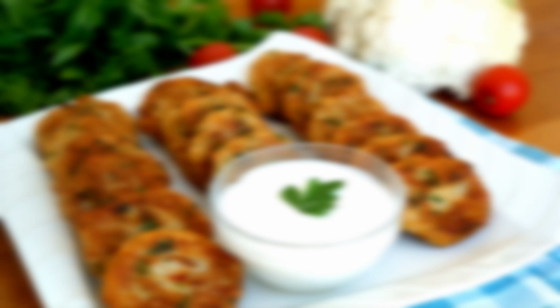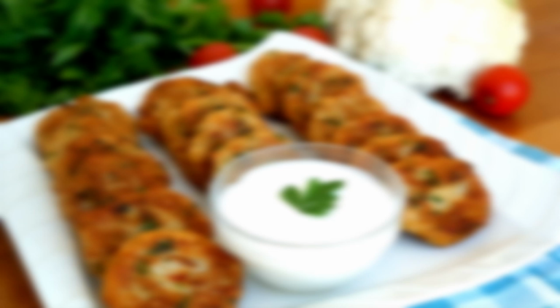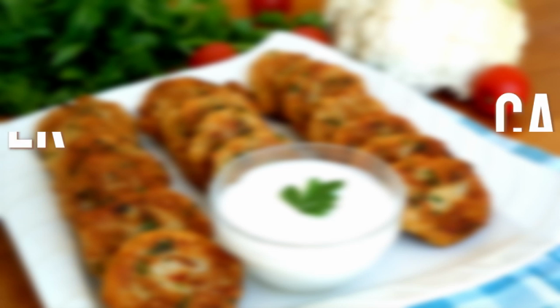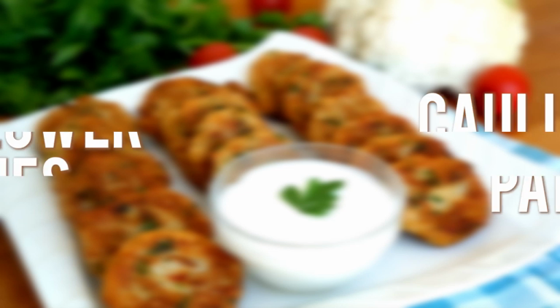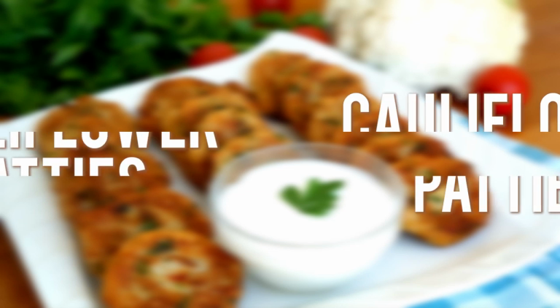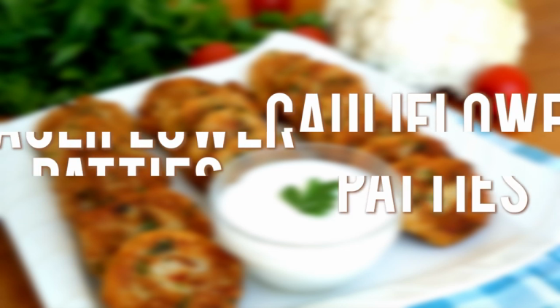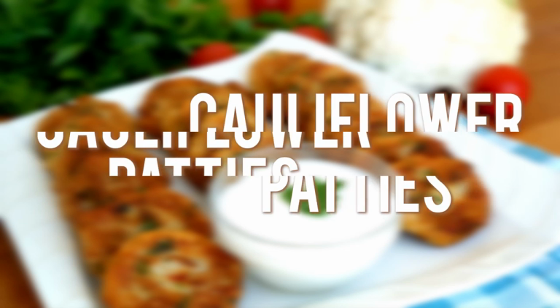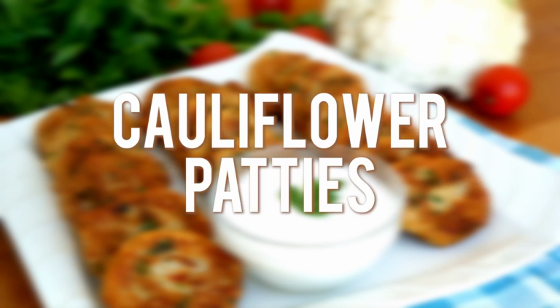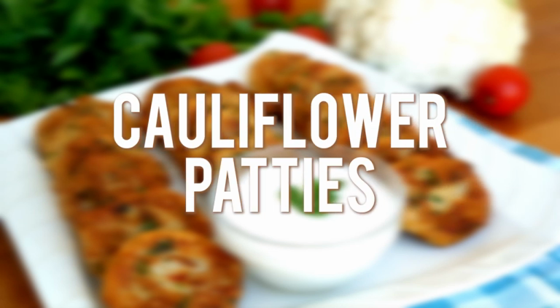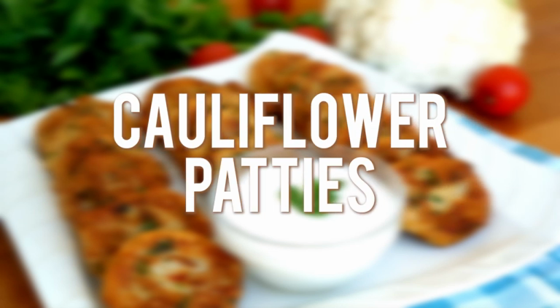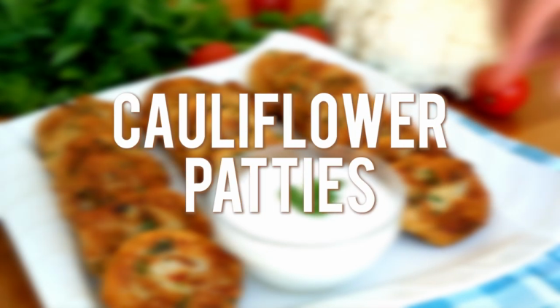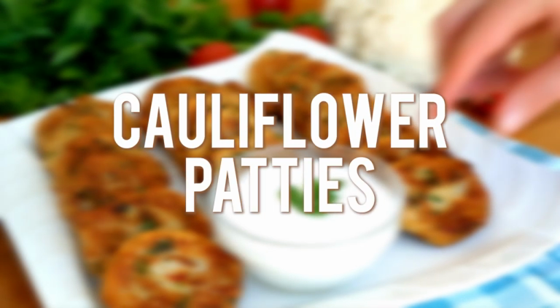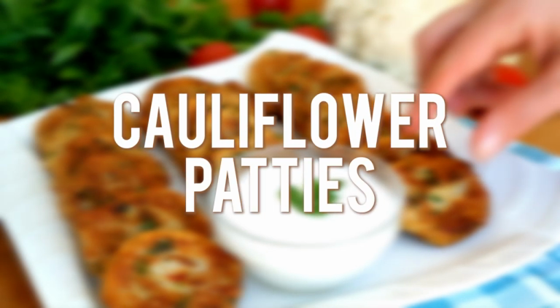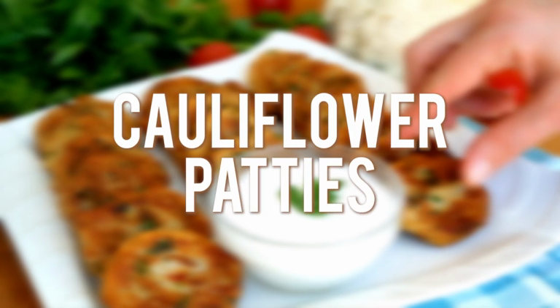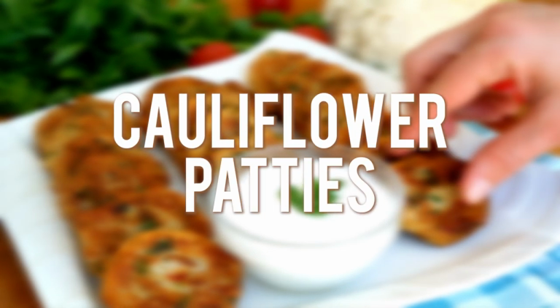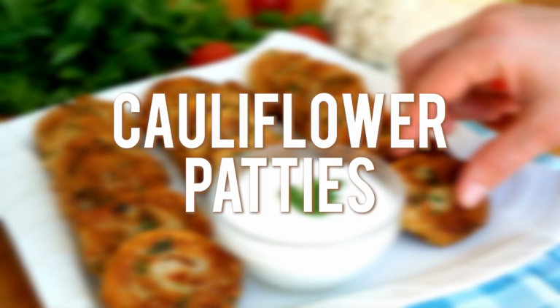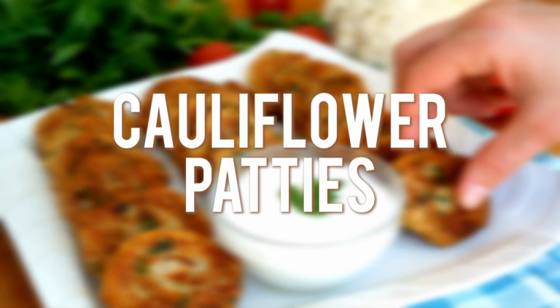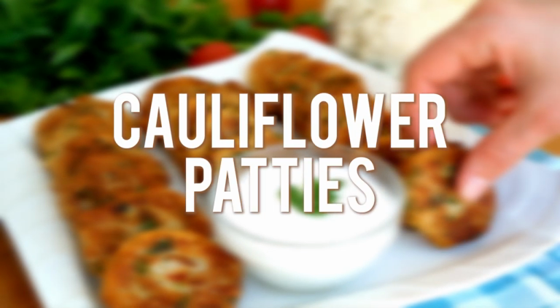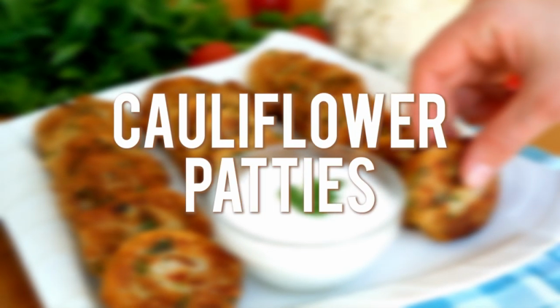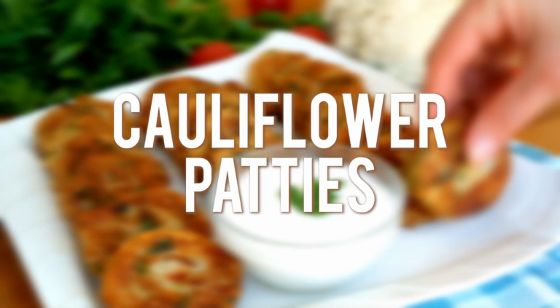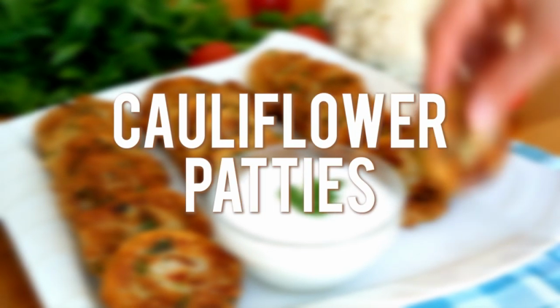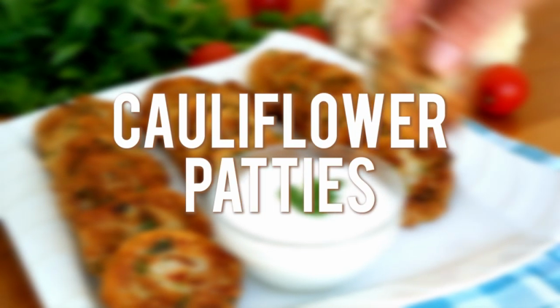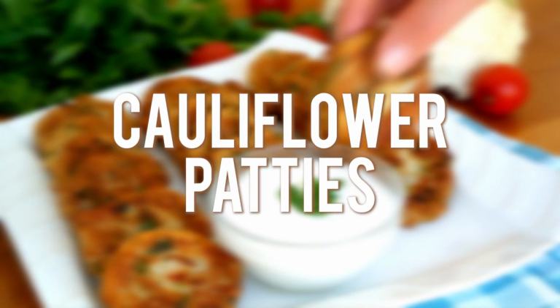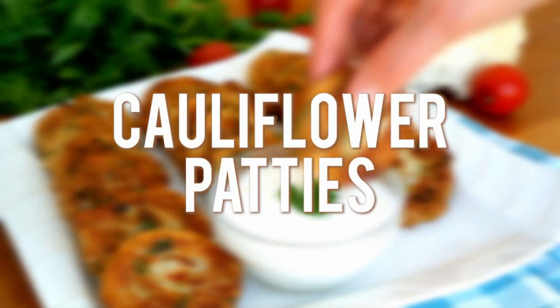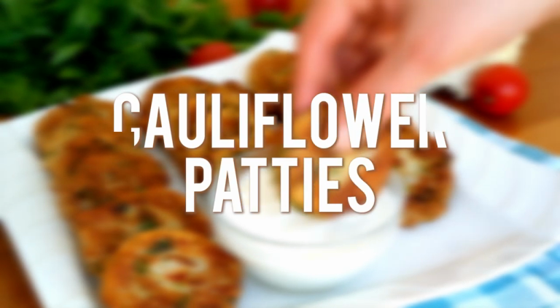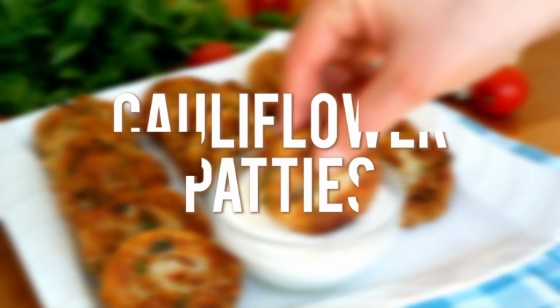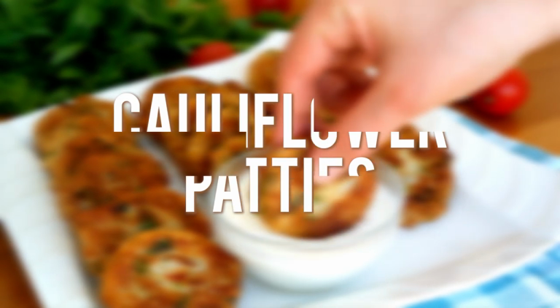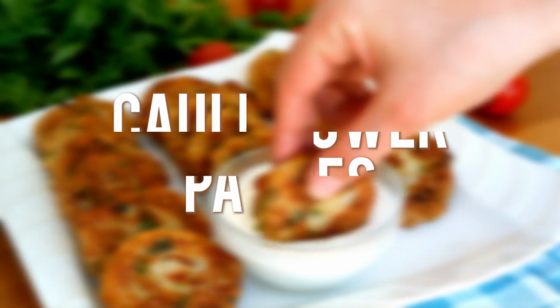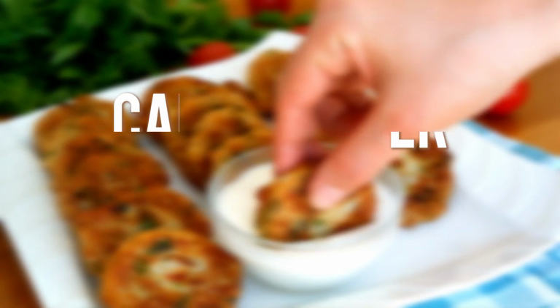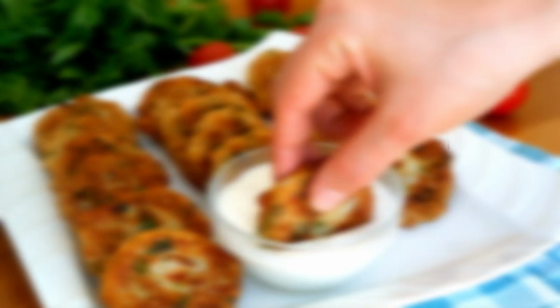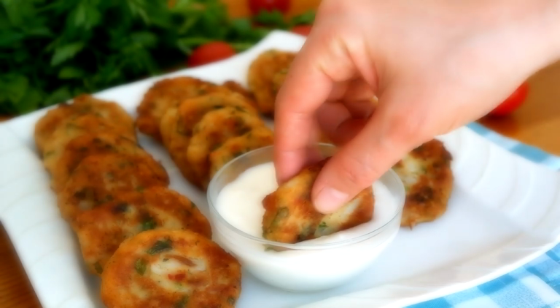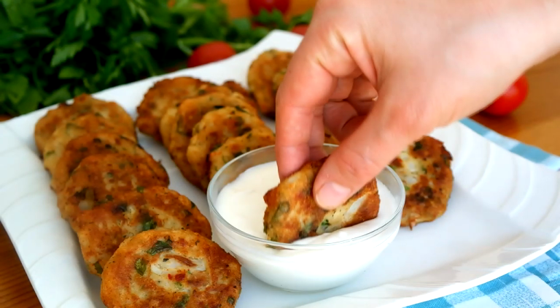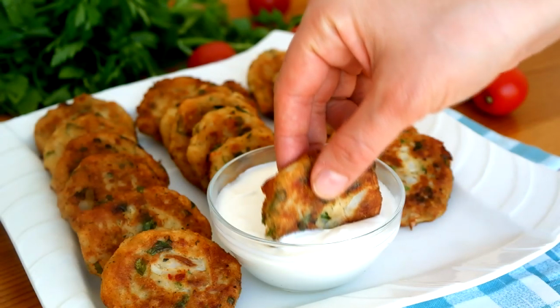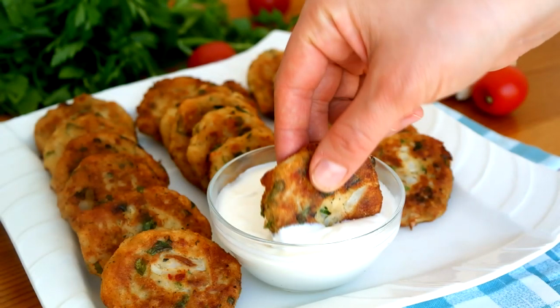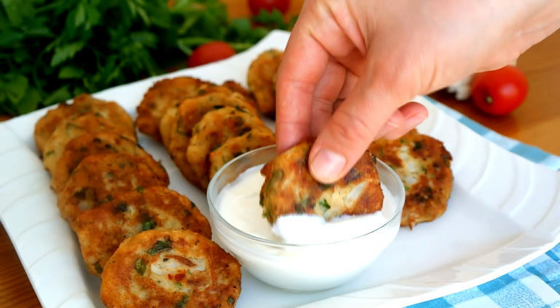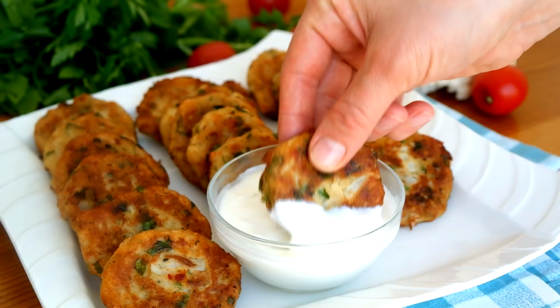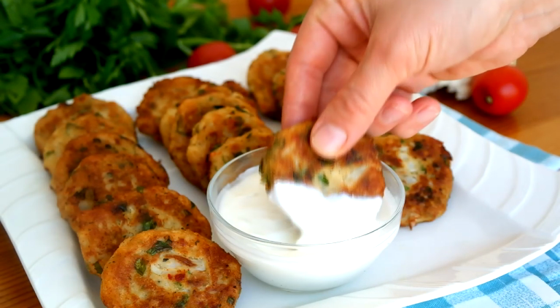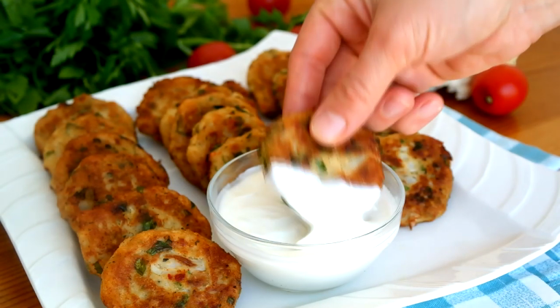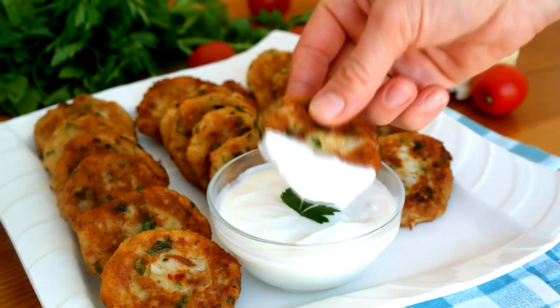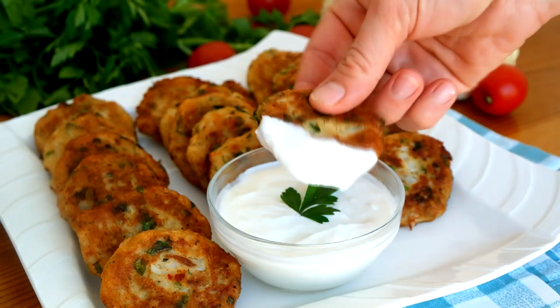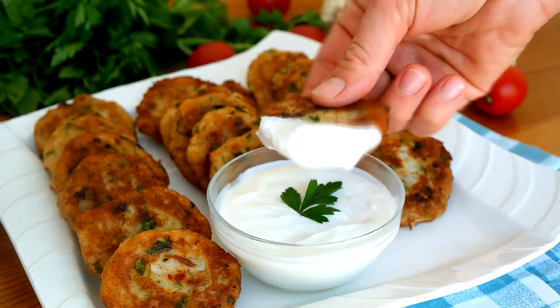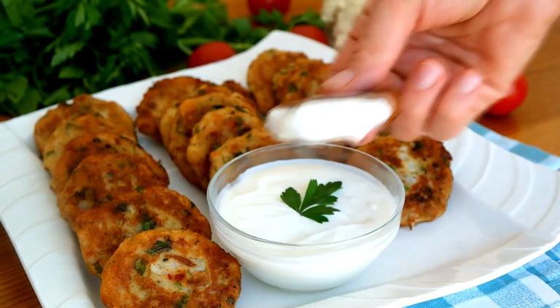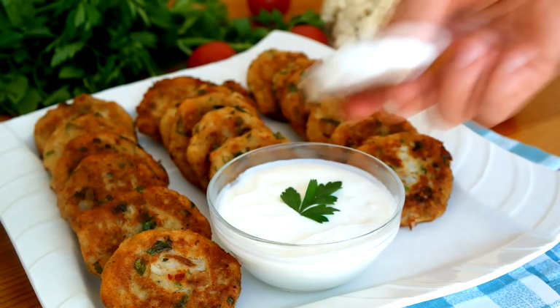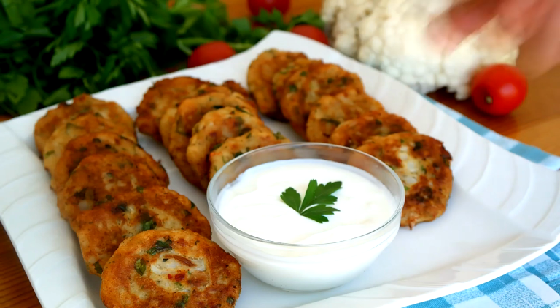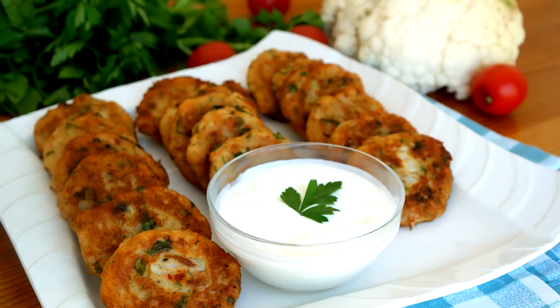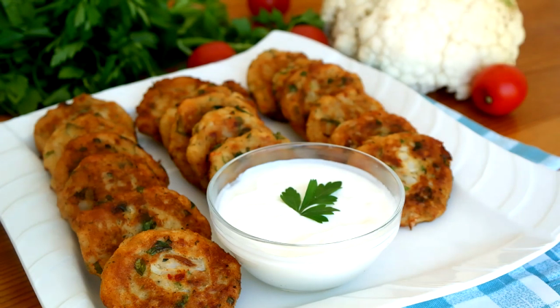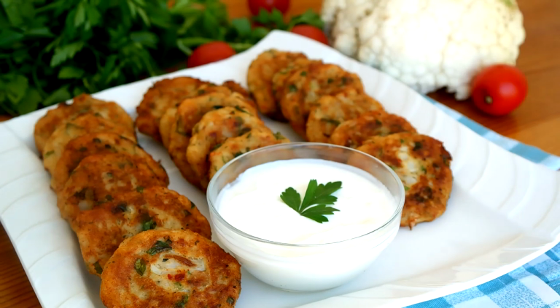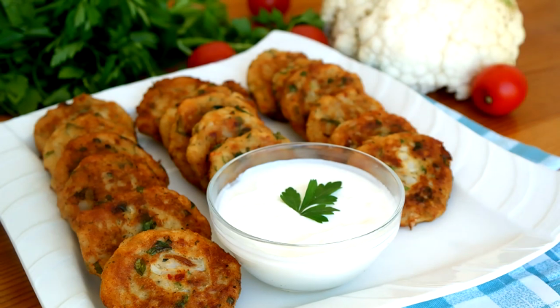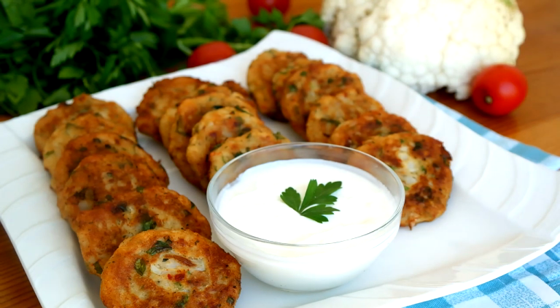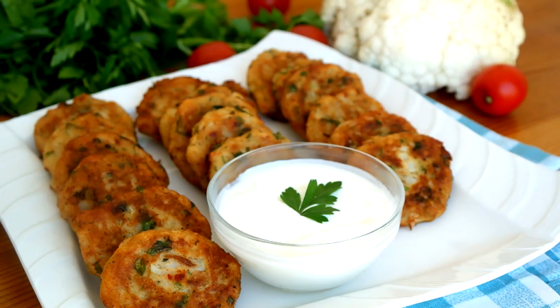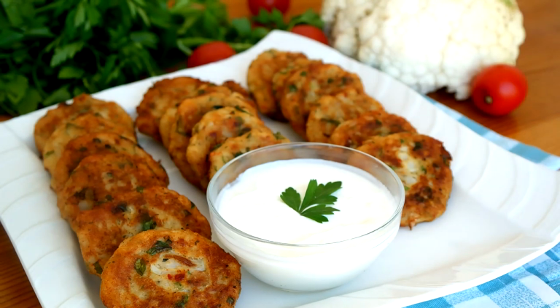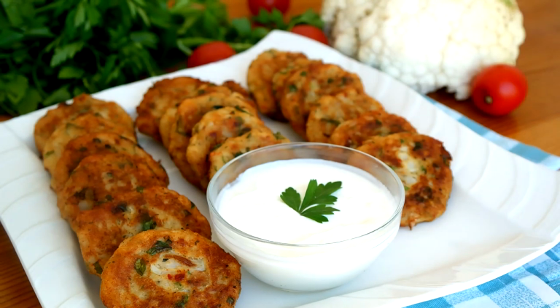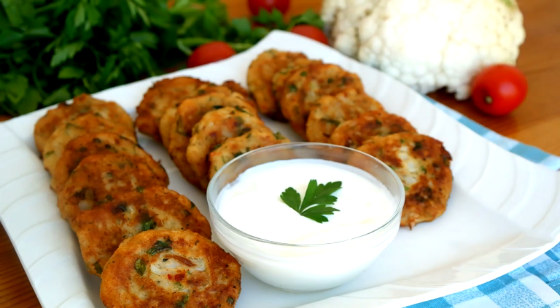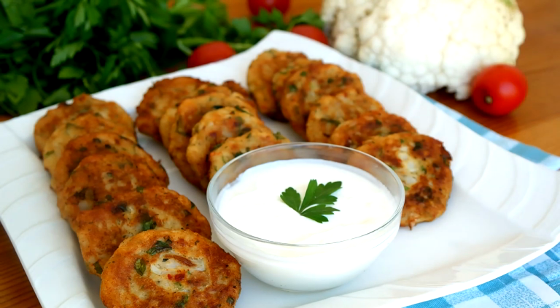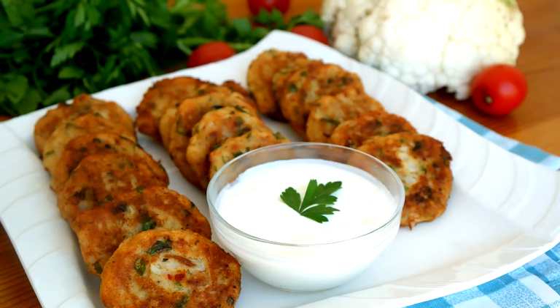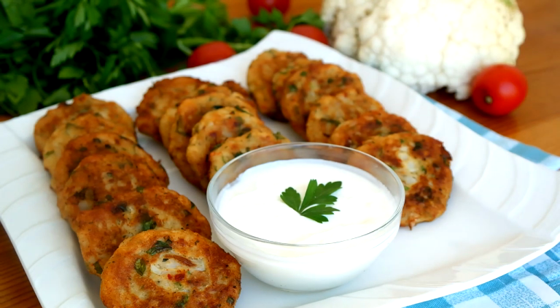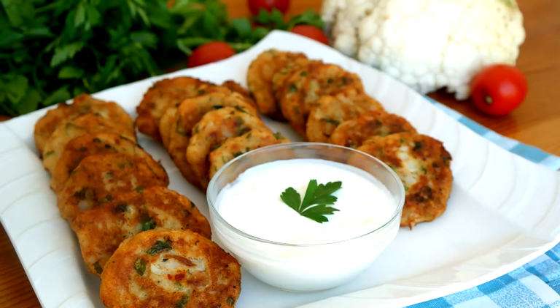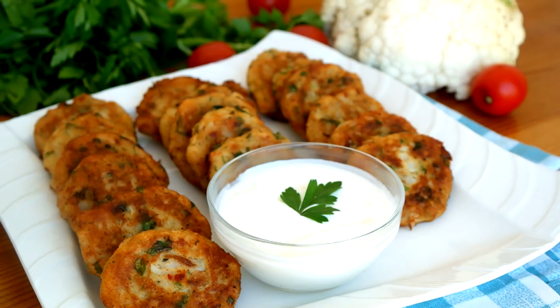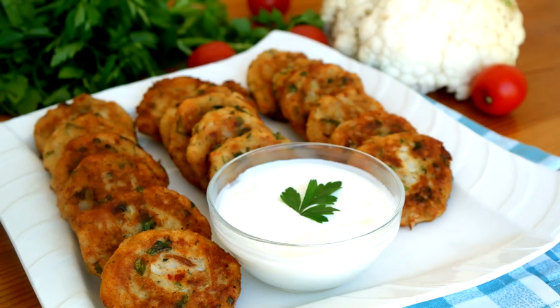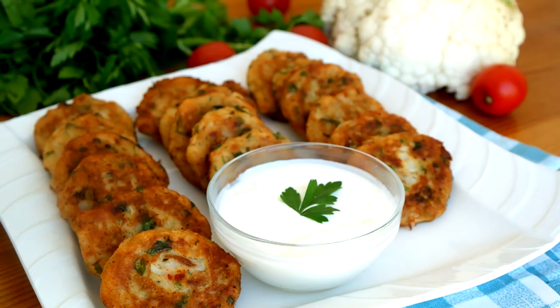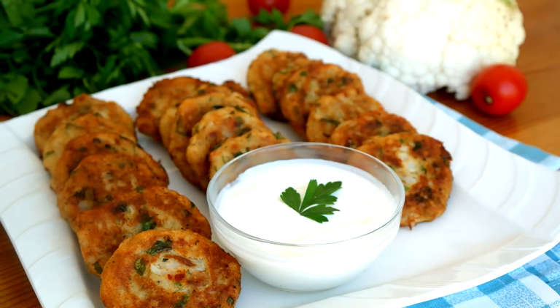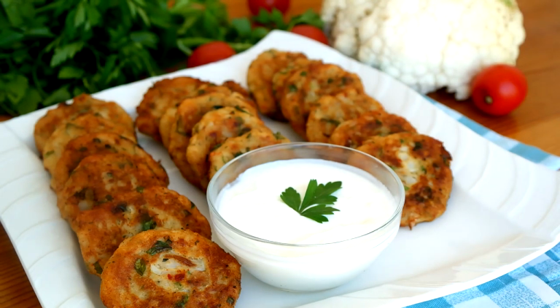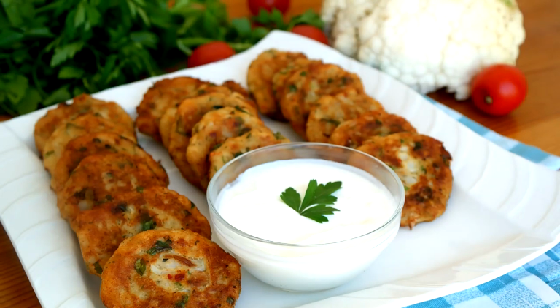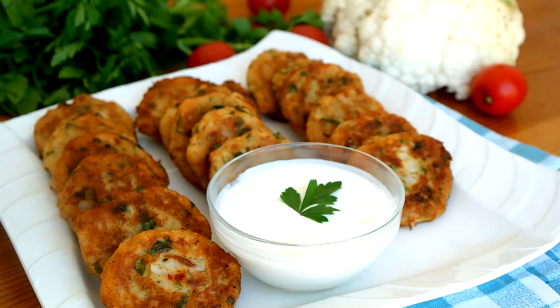Hi everyone, welcome to Neffish TV. Here's another delicious way to prepare cauliflower. If you think cauliflower isn't for you, this recipe is a must try.